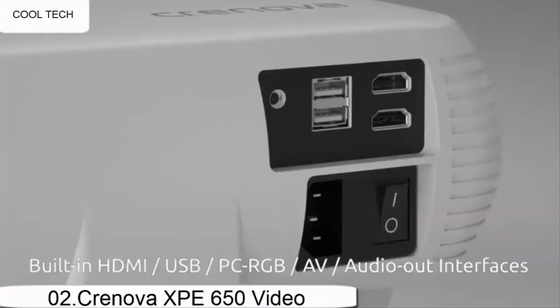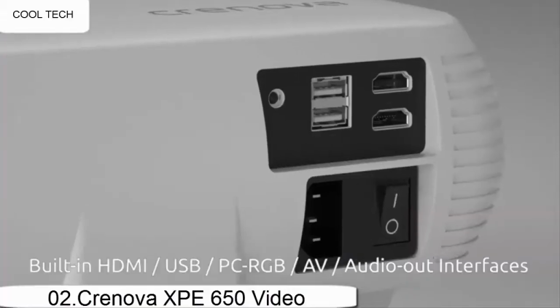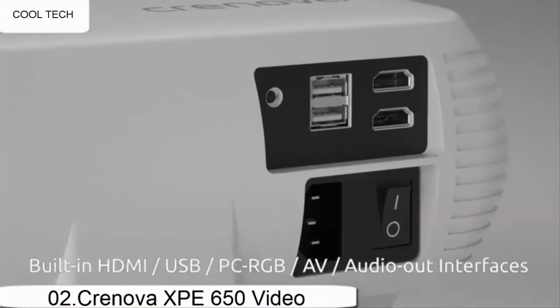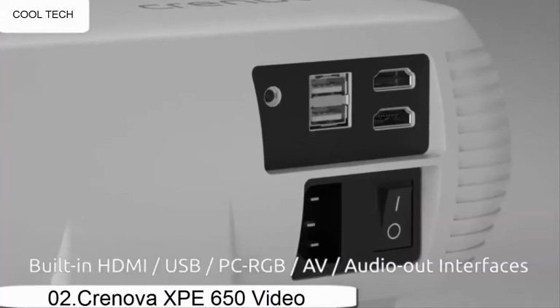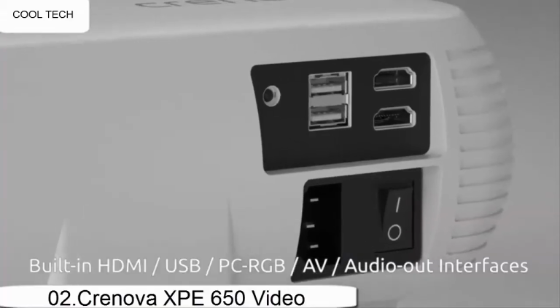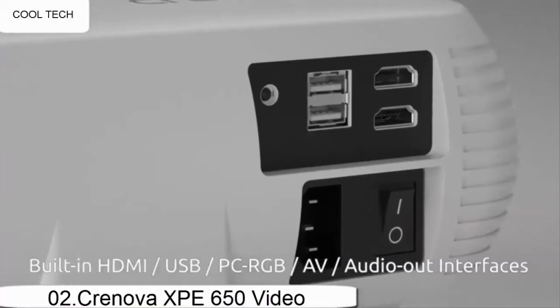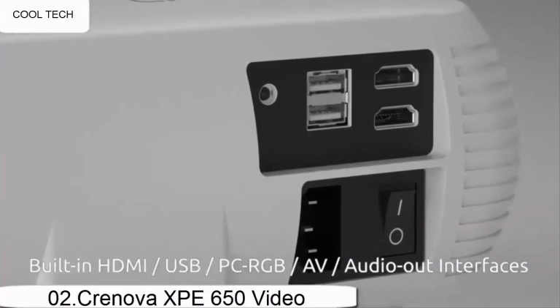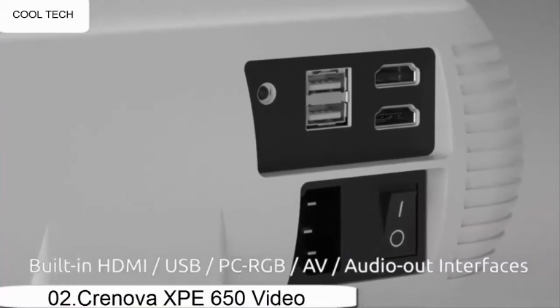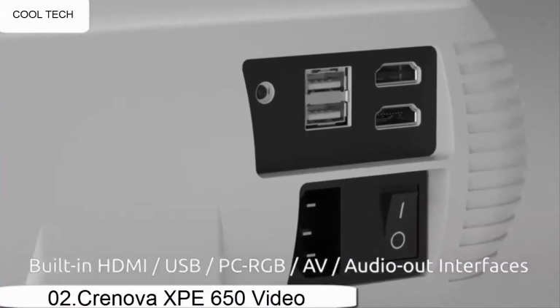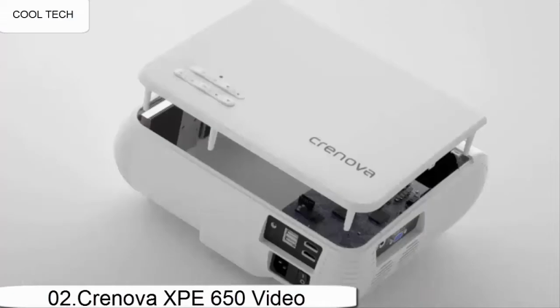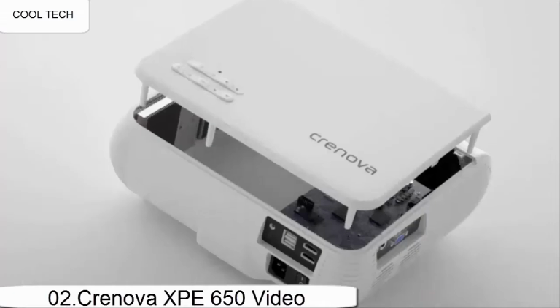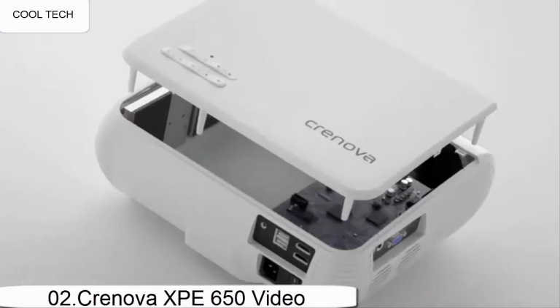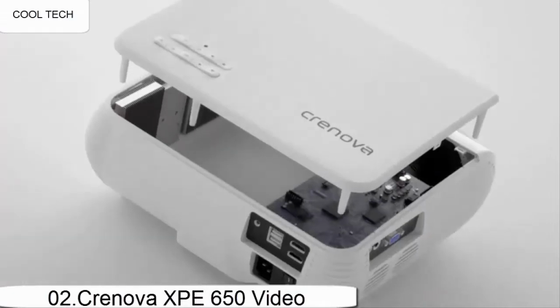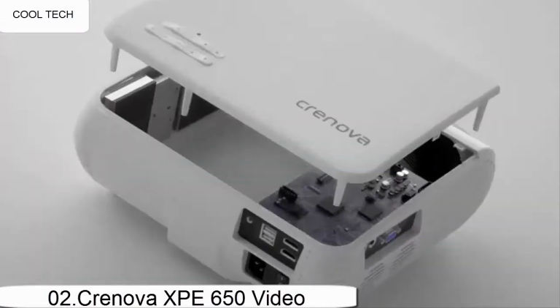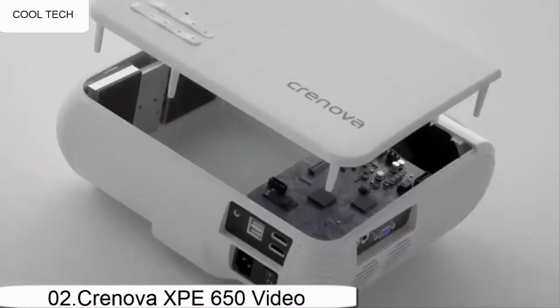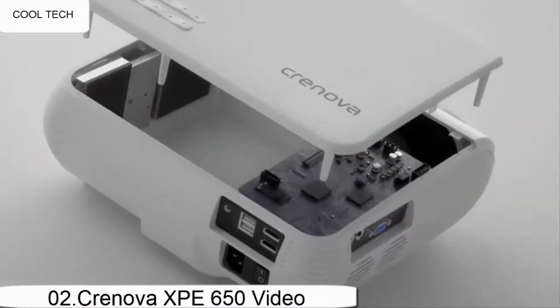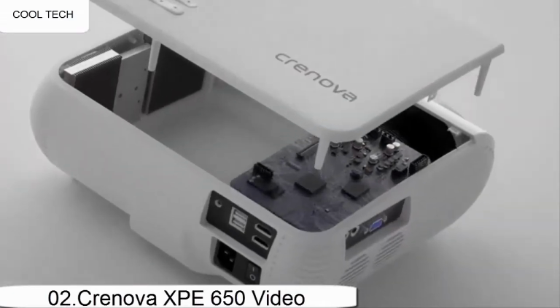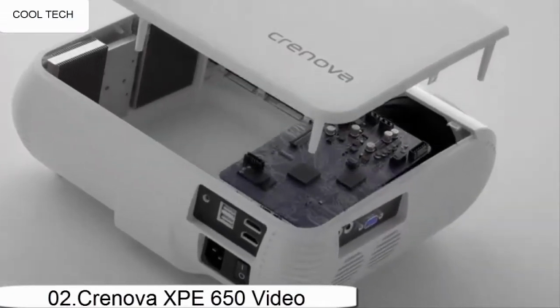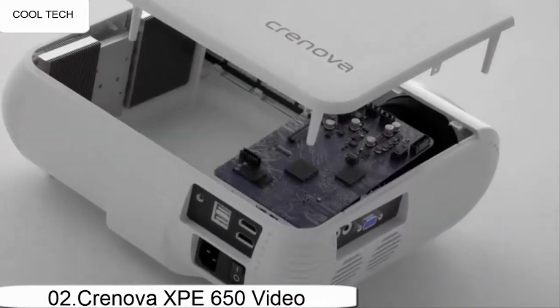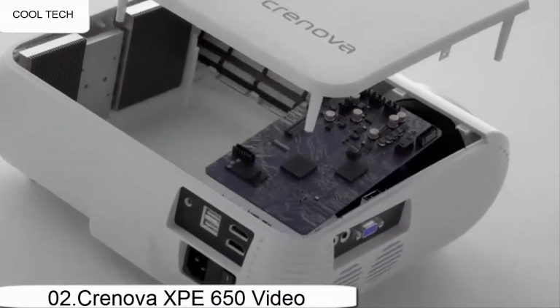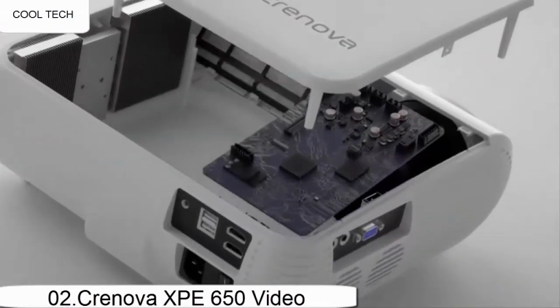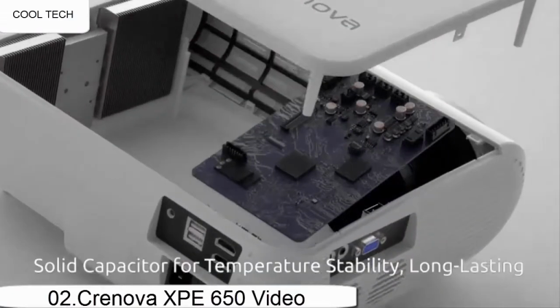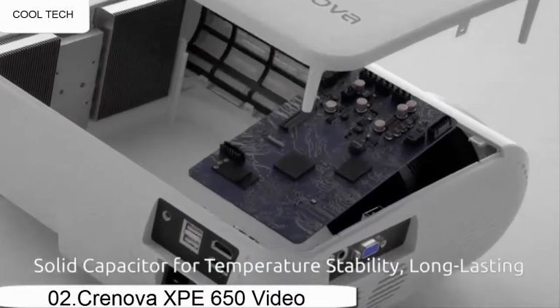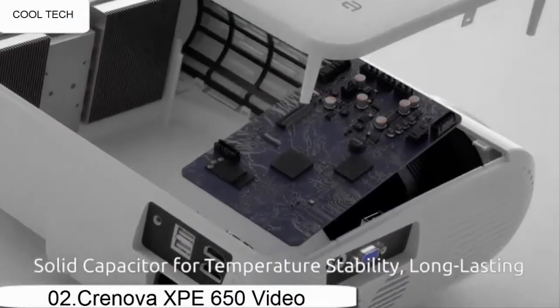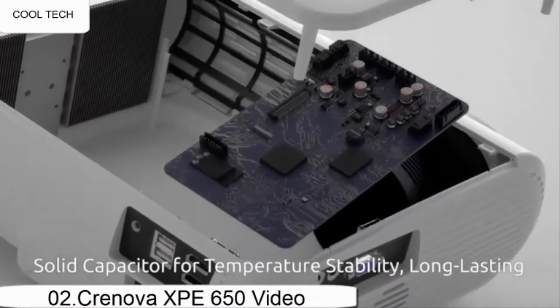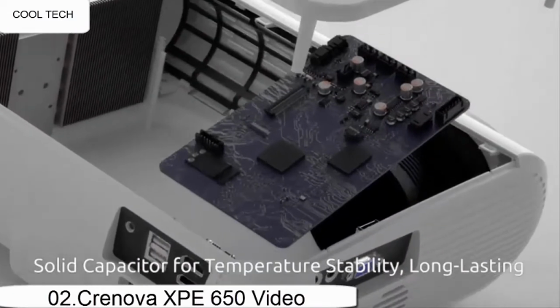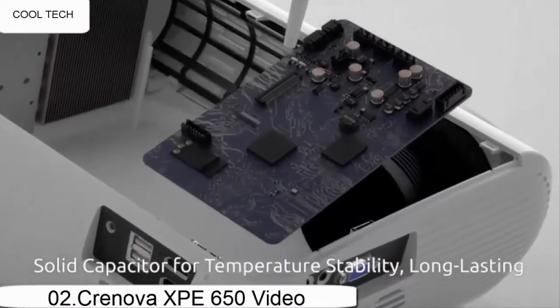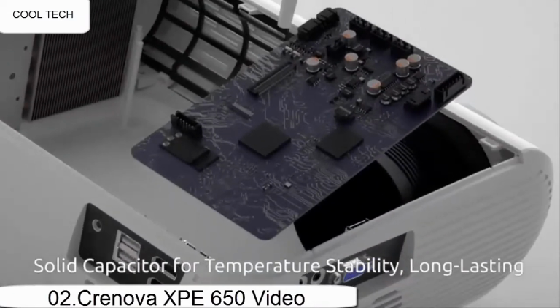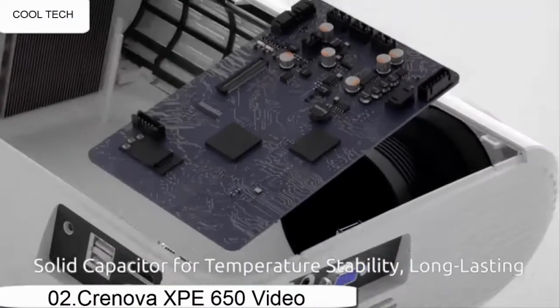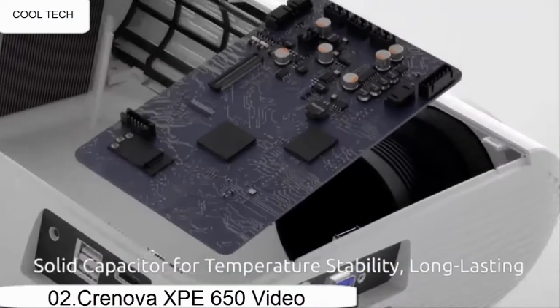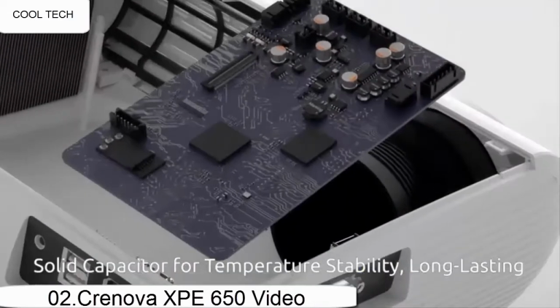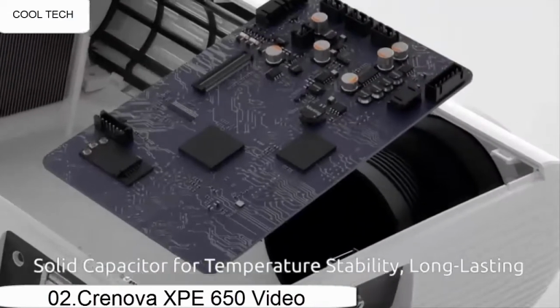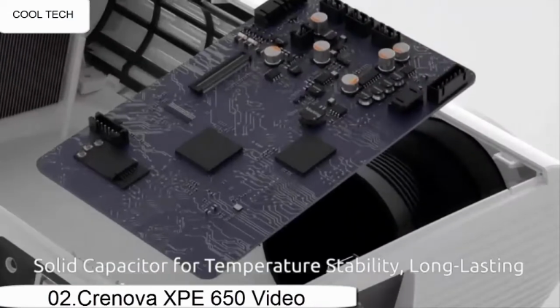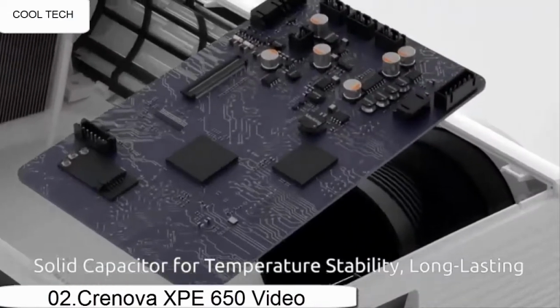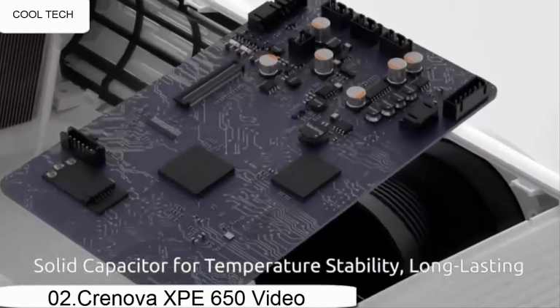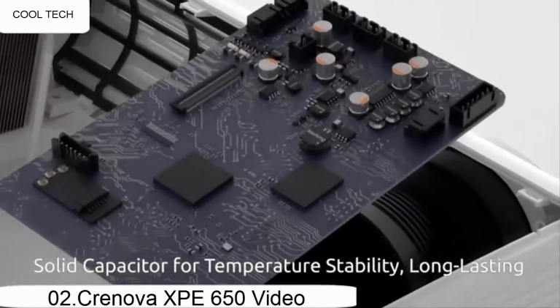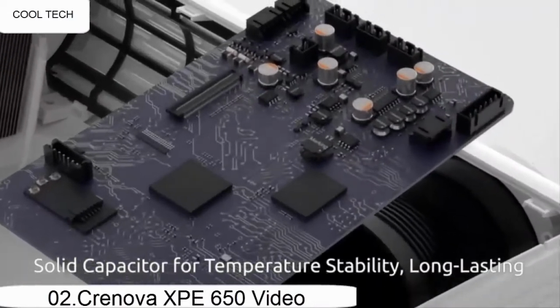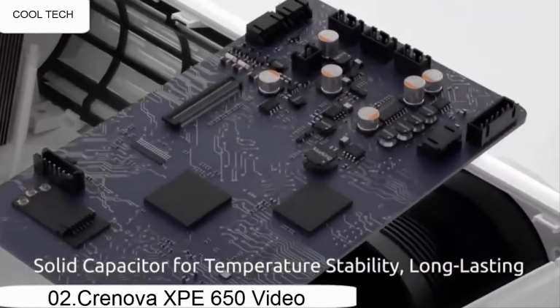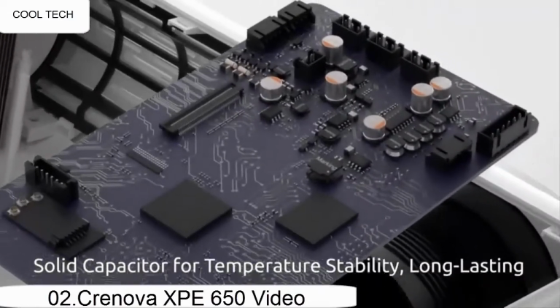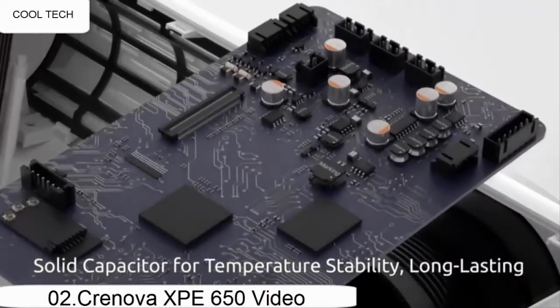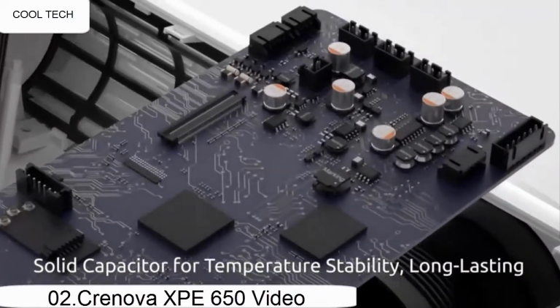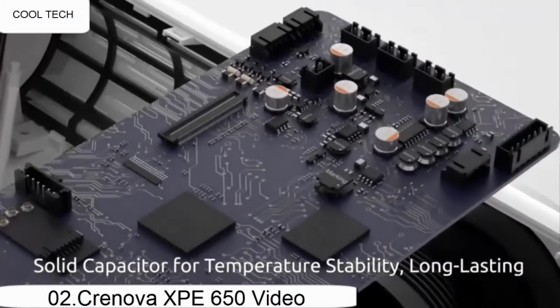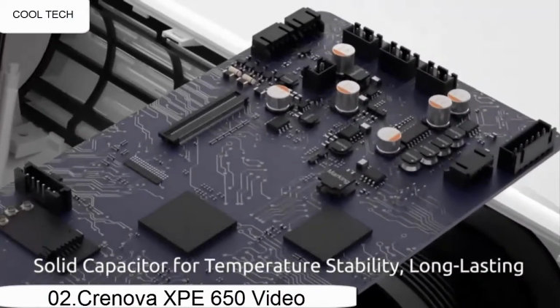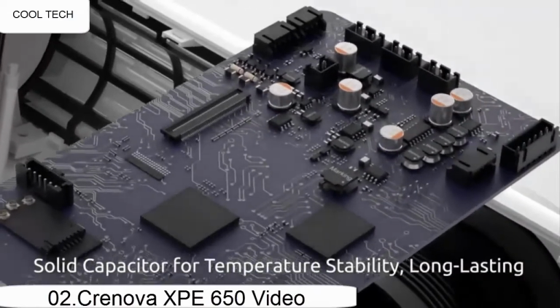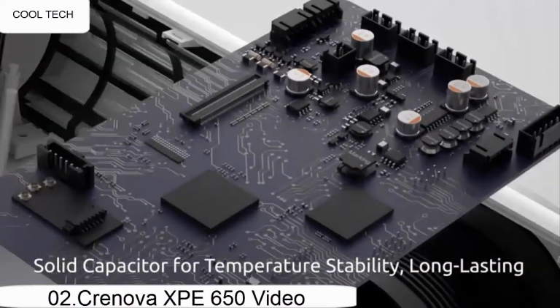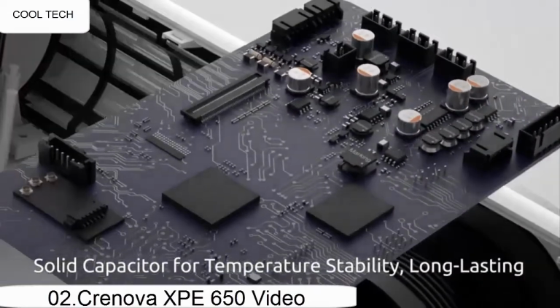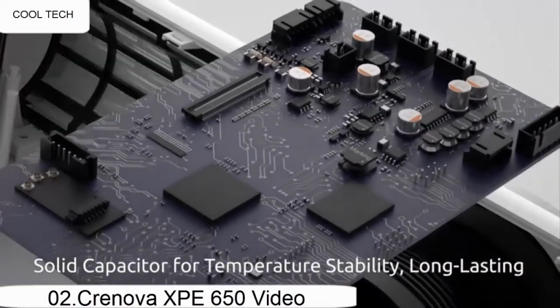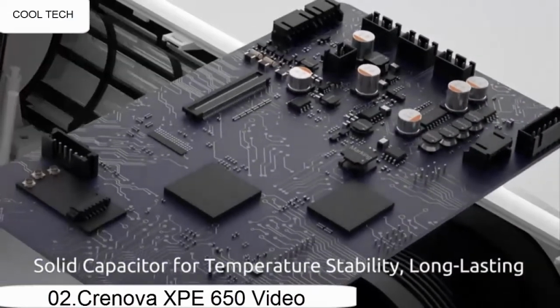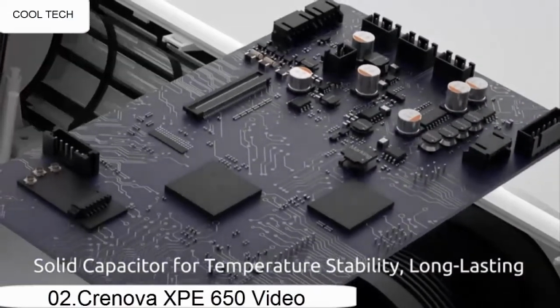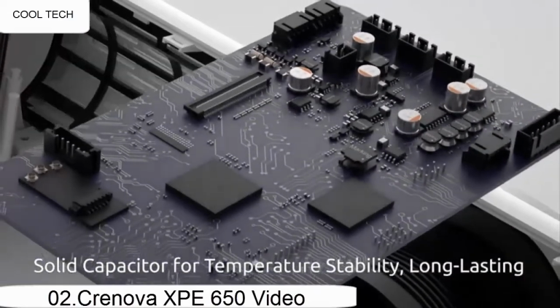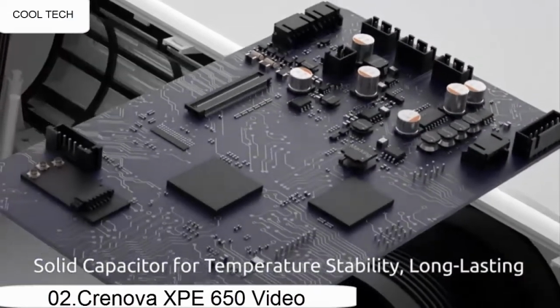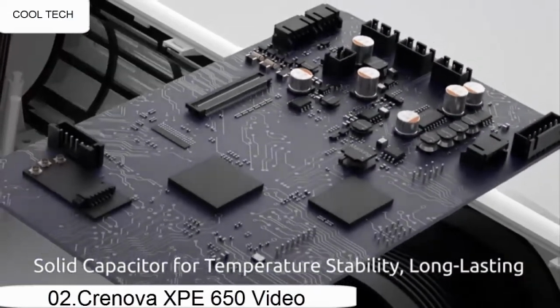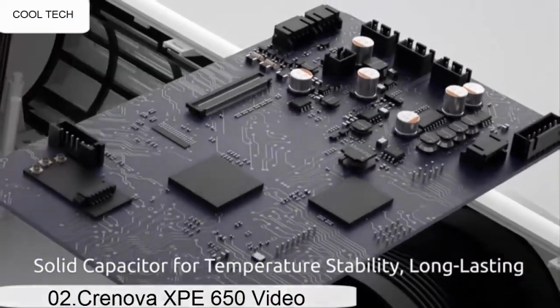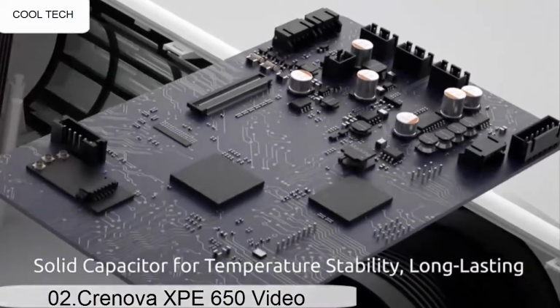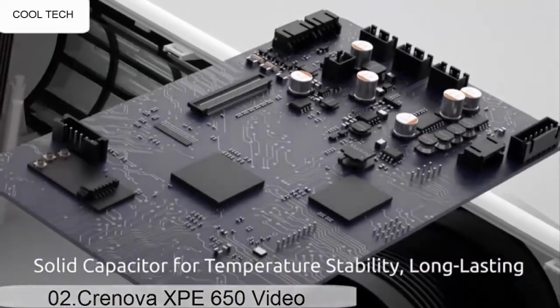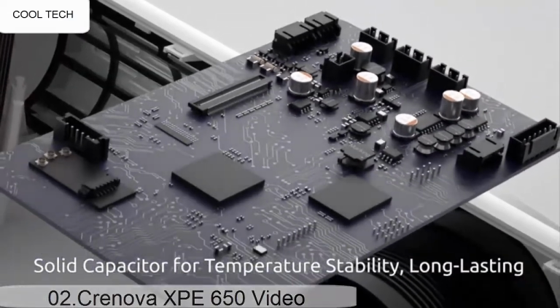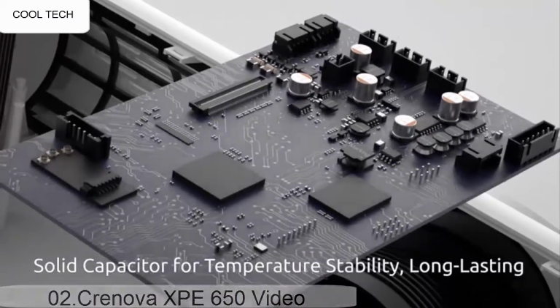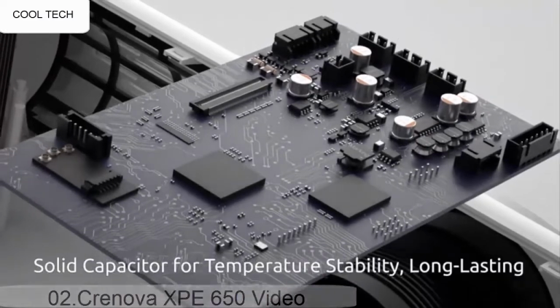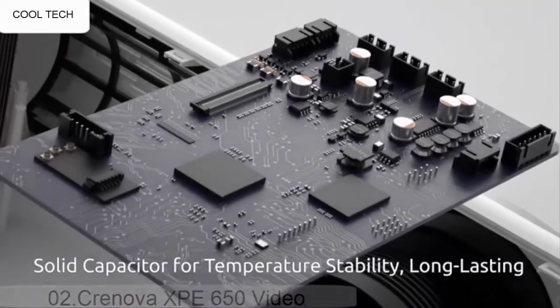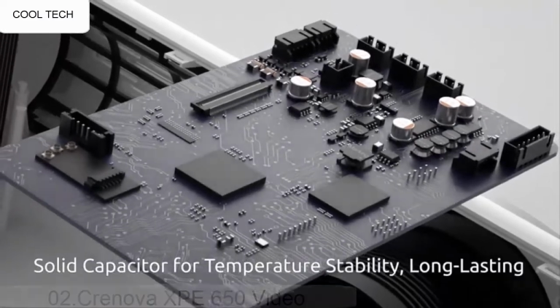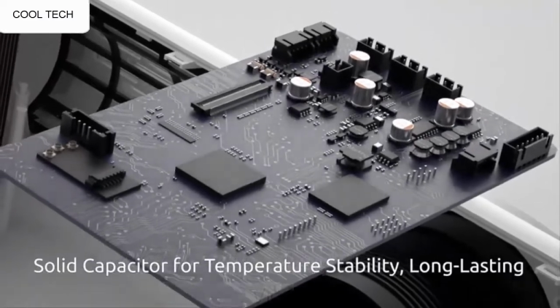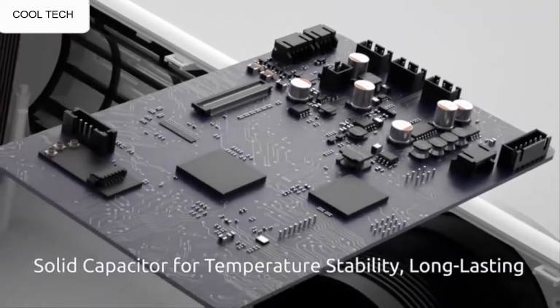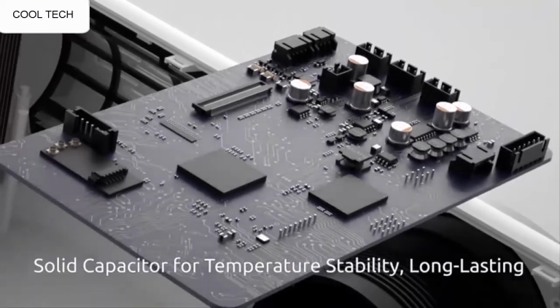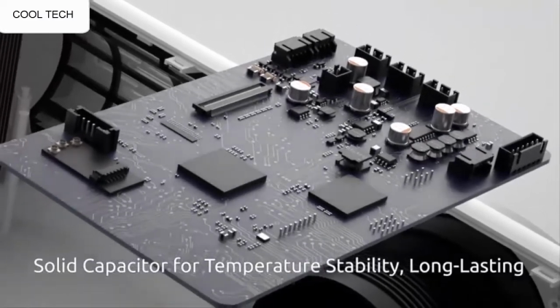This is the best projector I have tried in this performance range and I would most definitely recommend this projector.